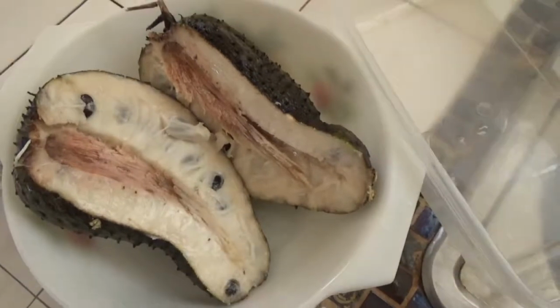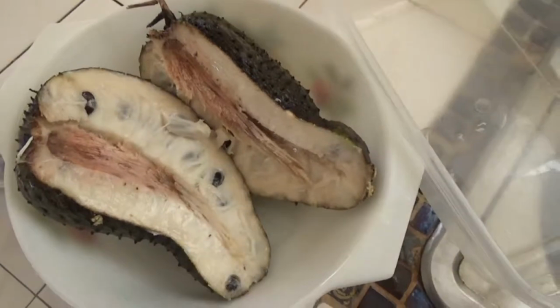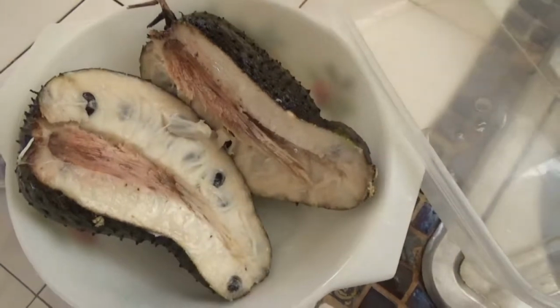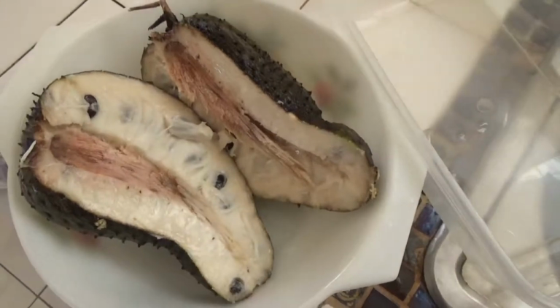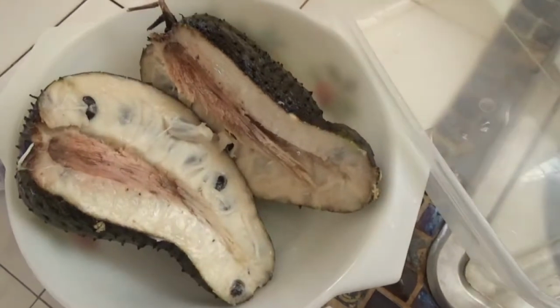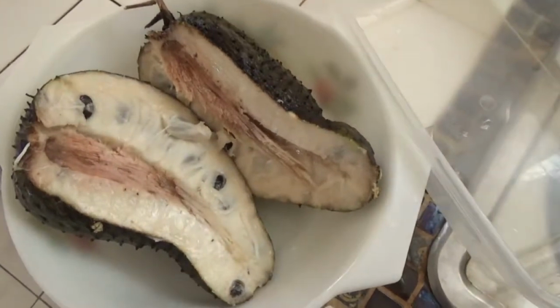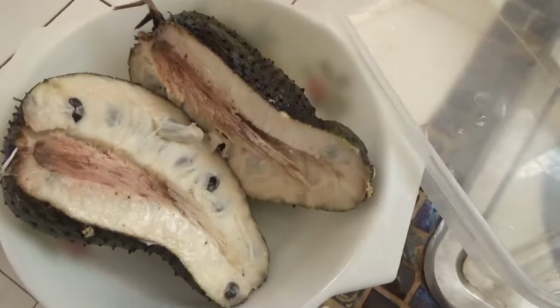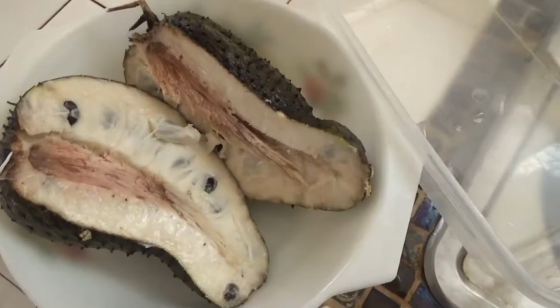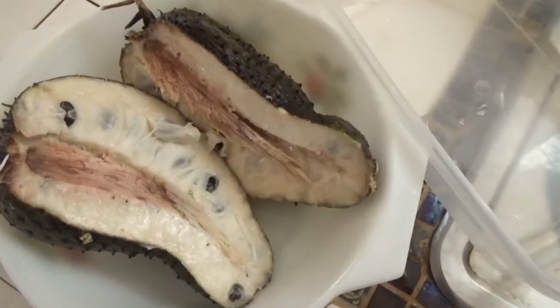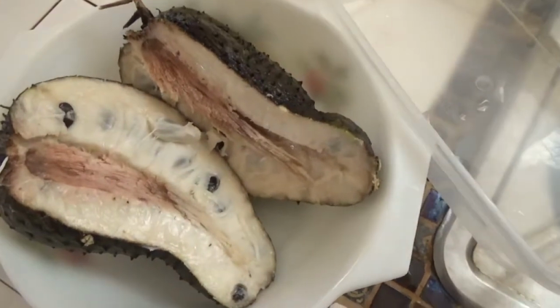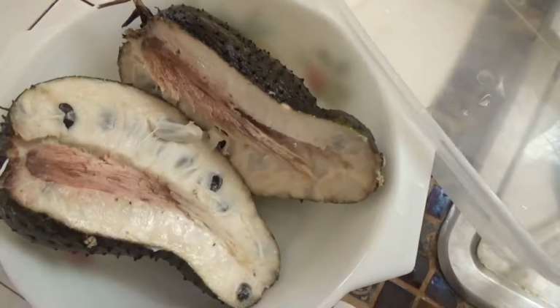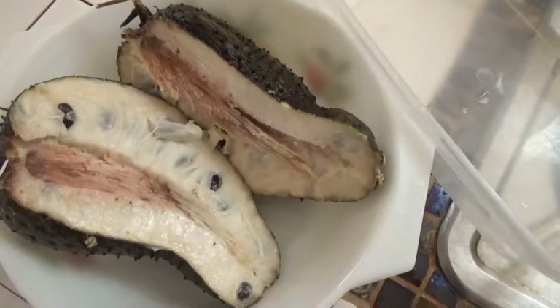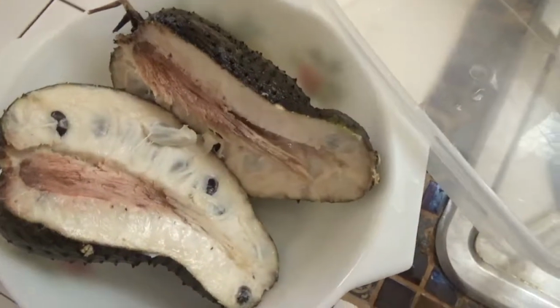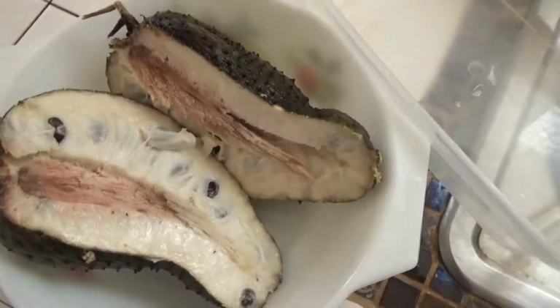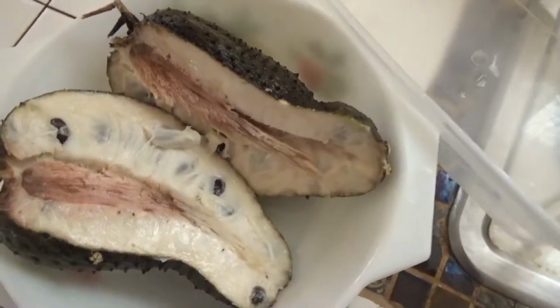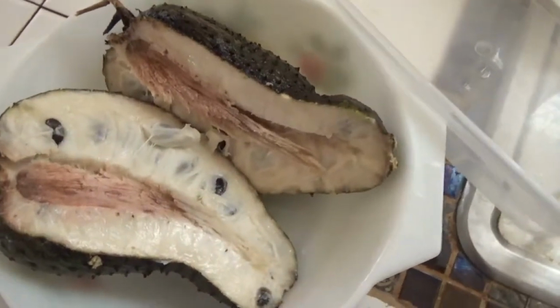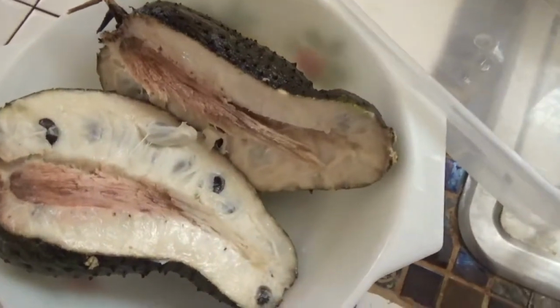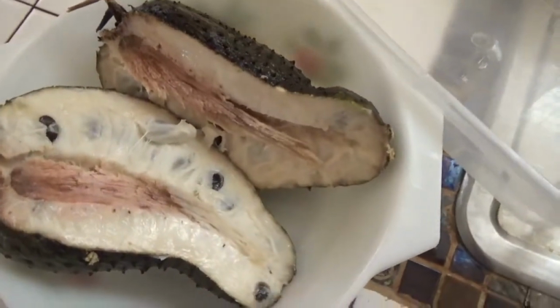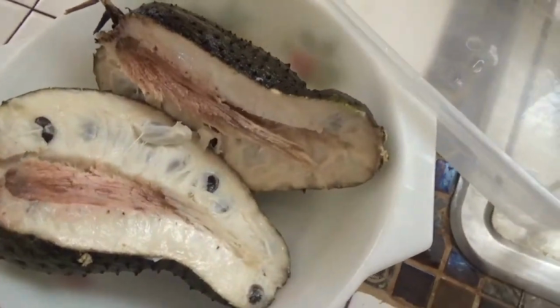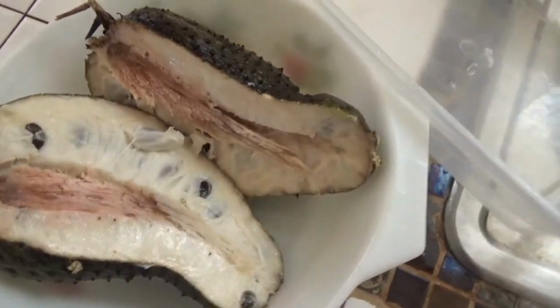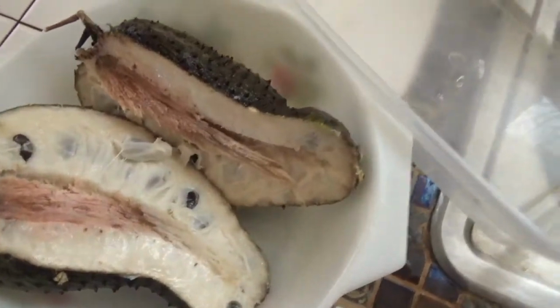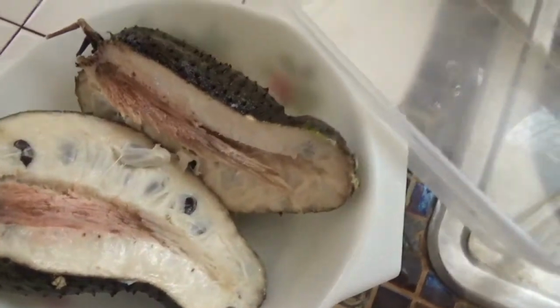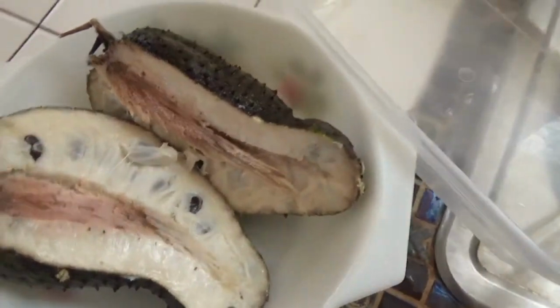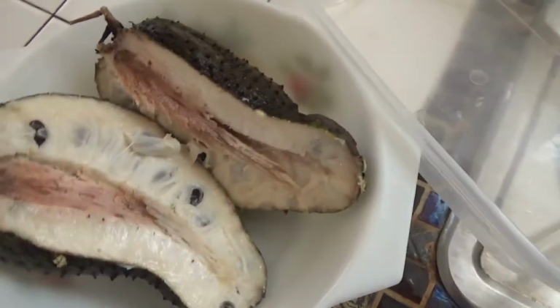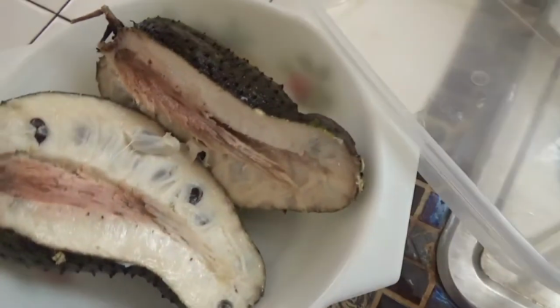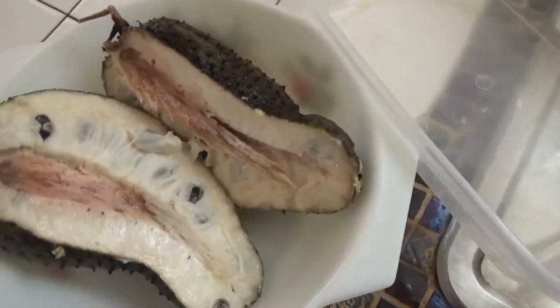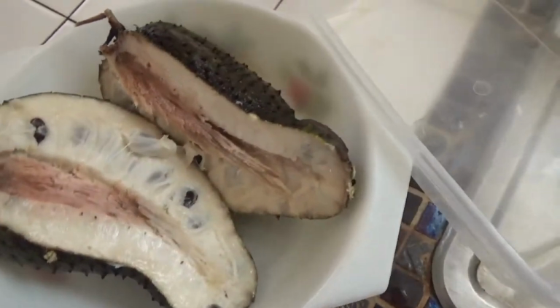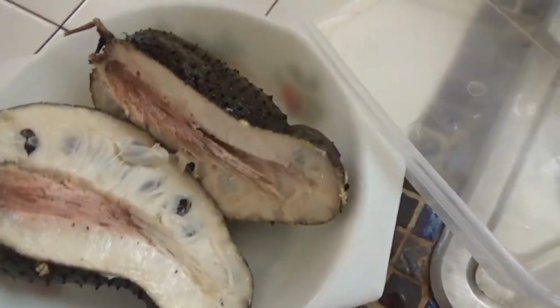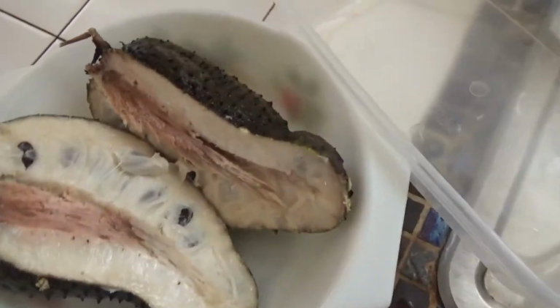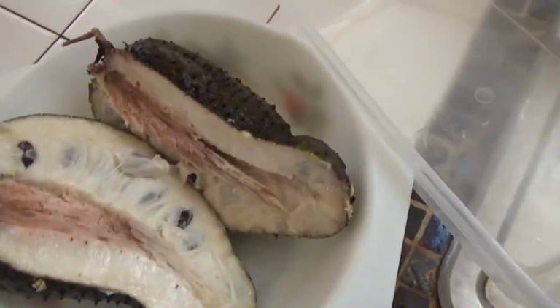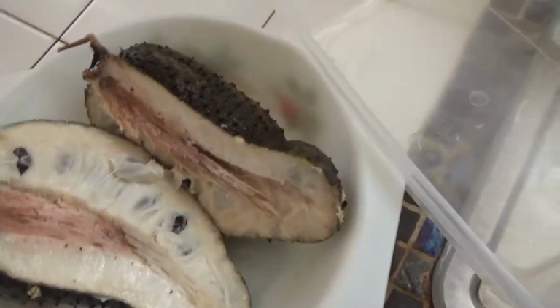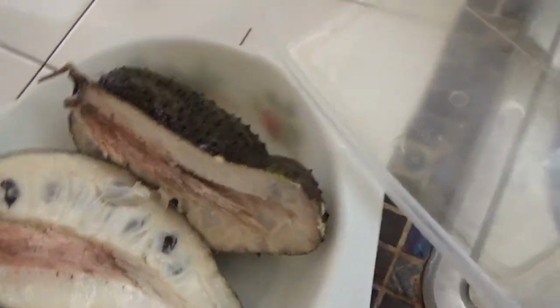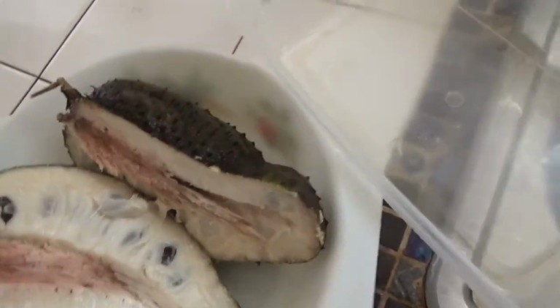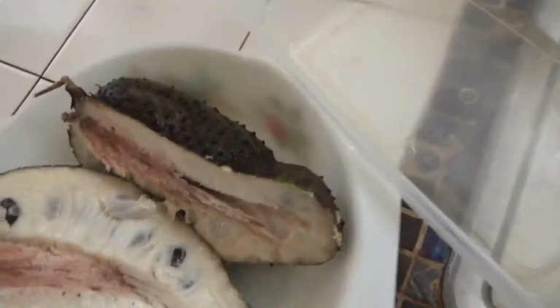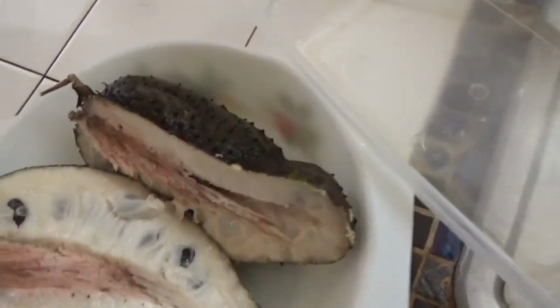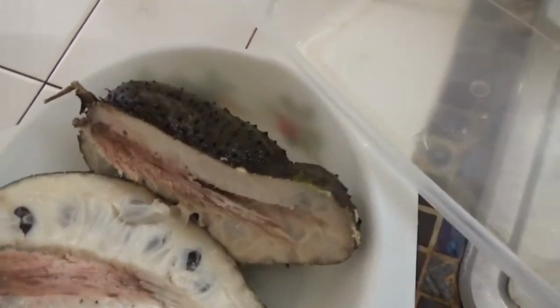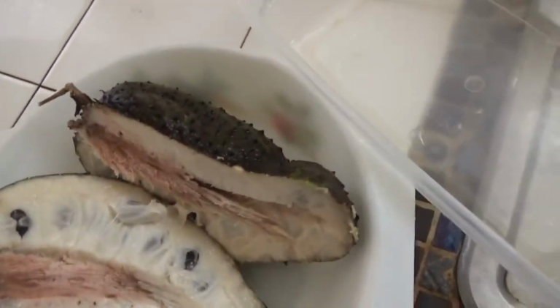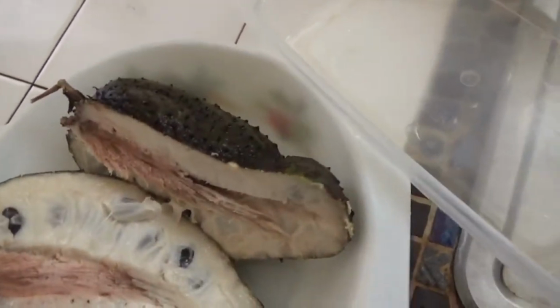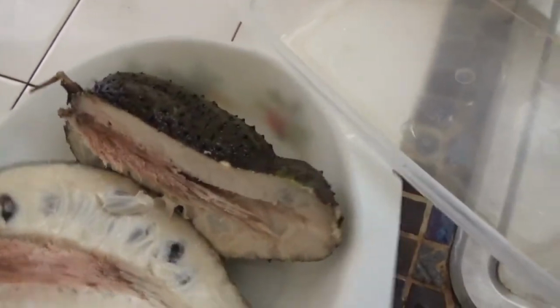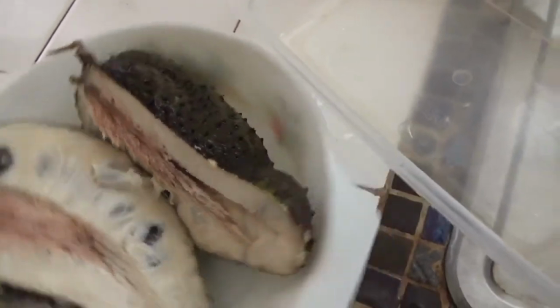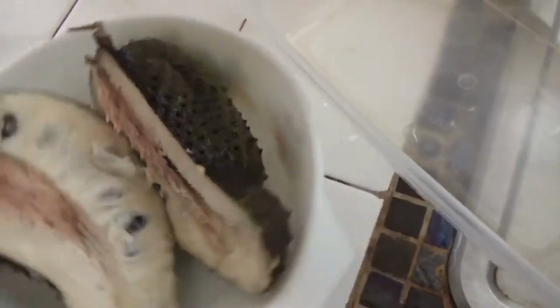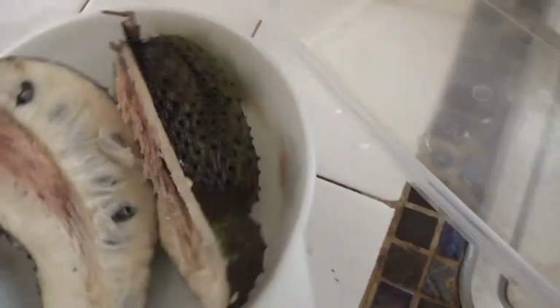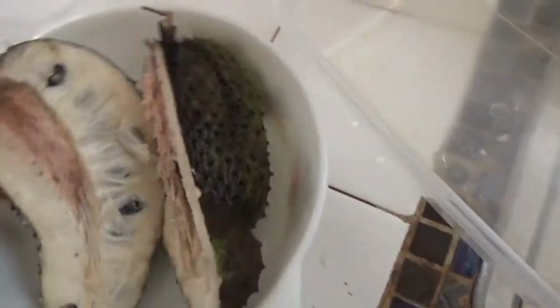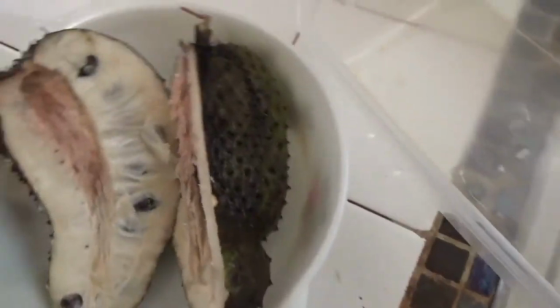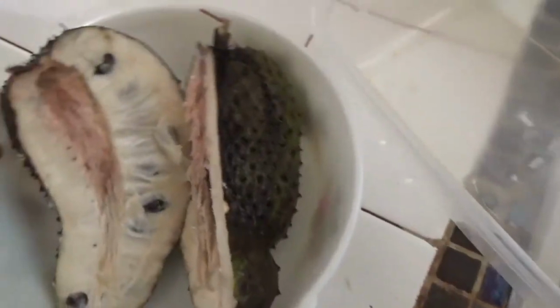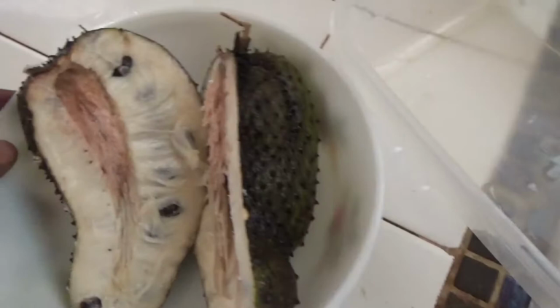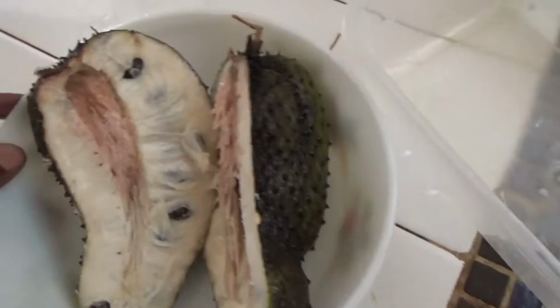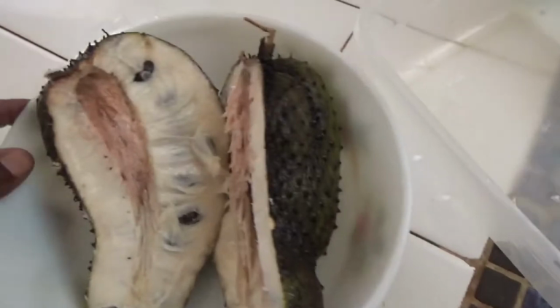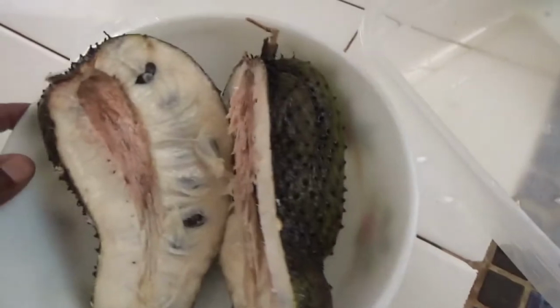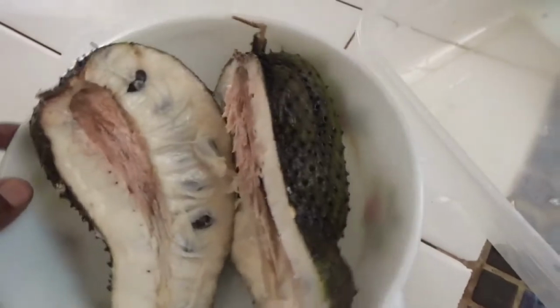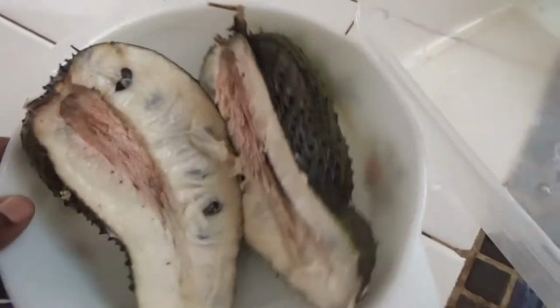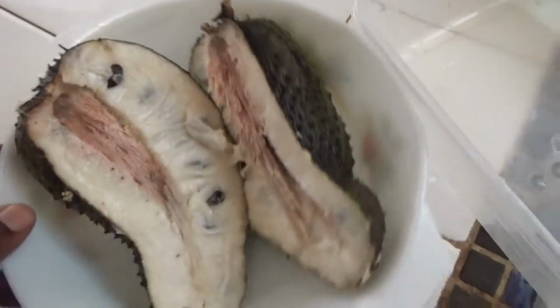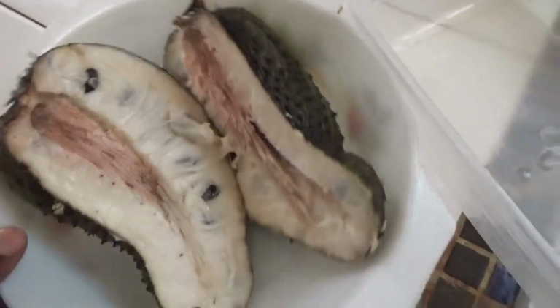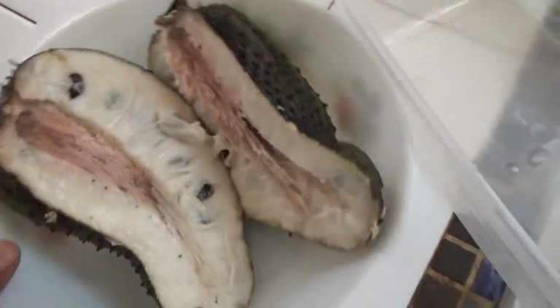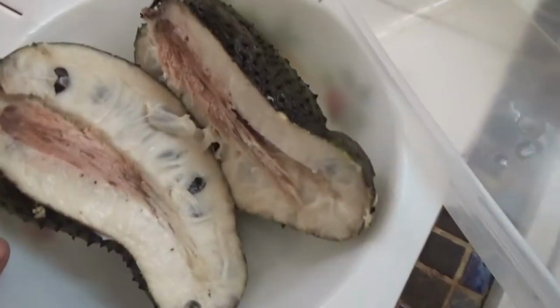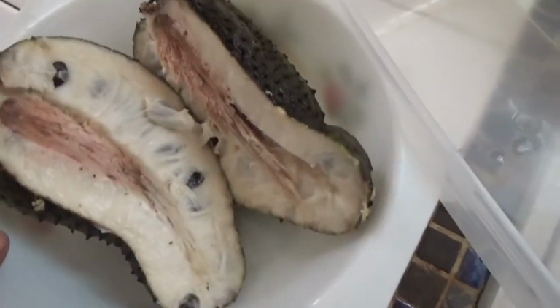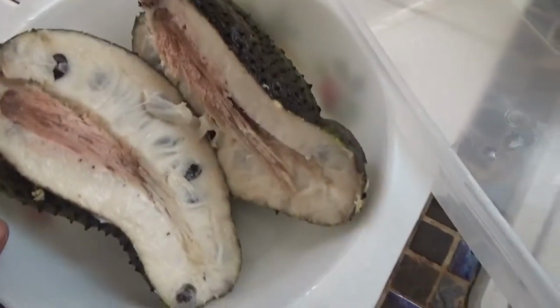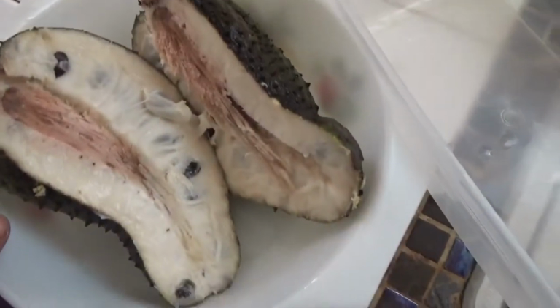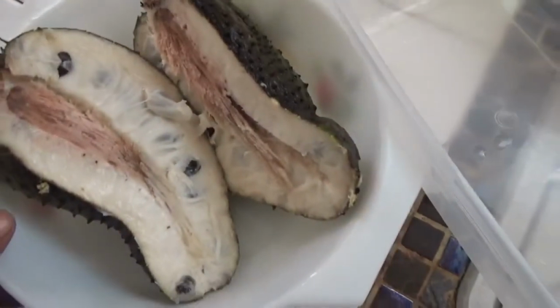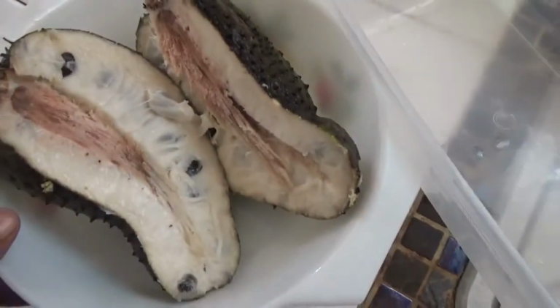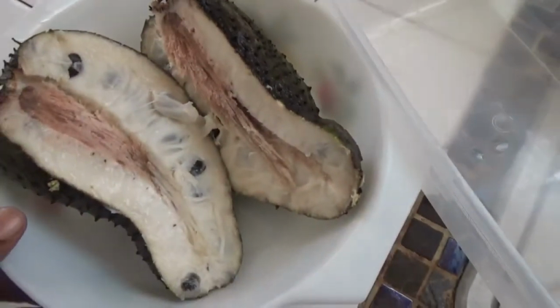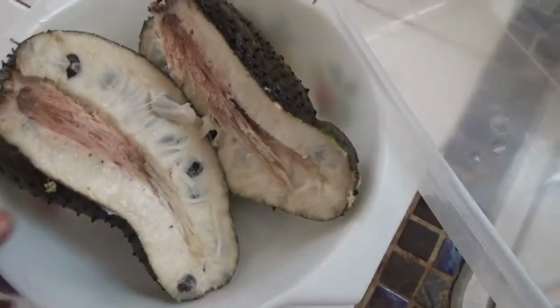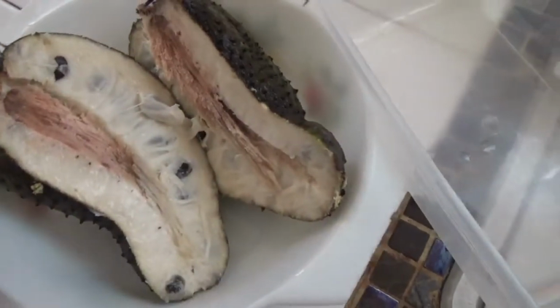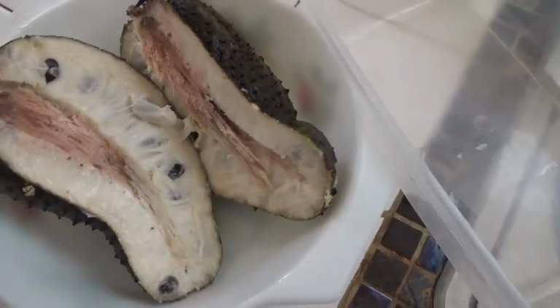Hey, it's Amanda here, Creative Gardener, and here we have what is known as a soursop.